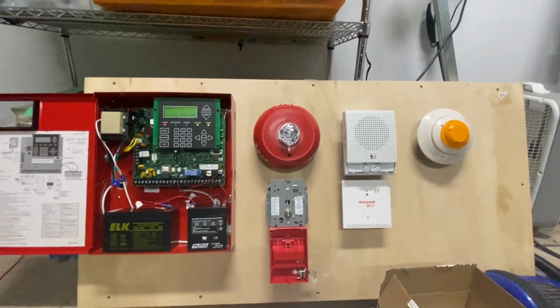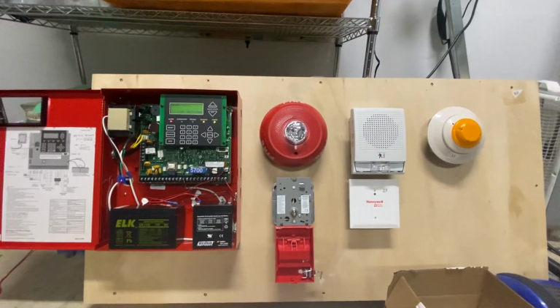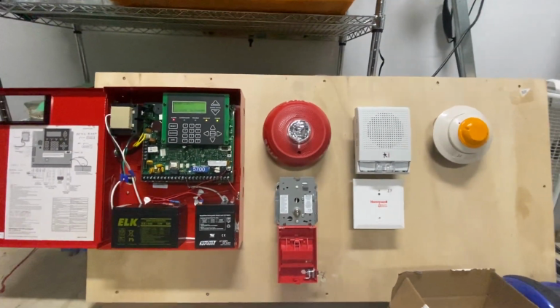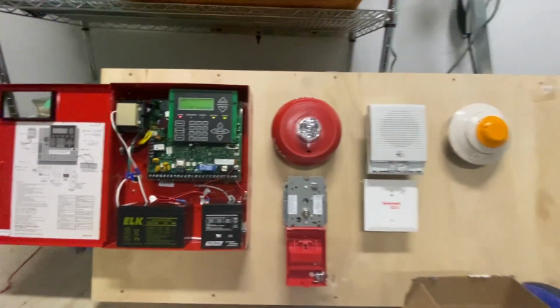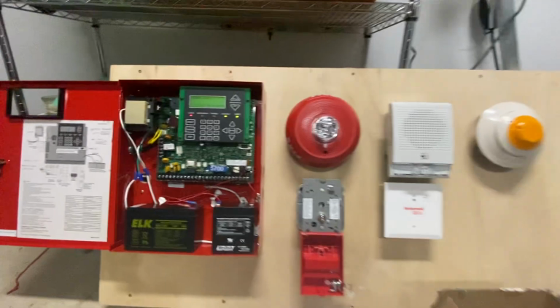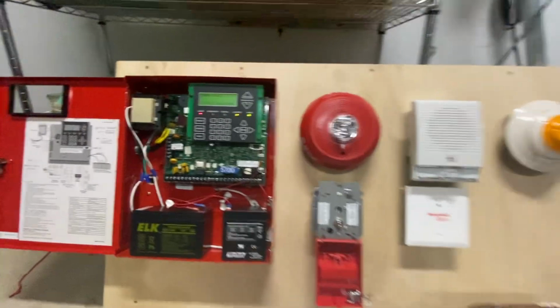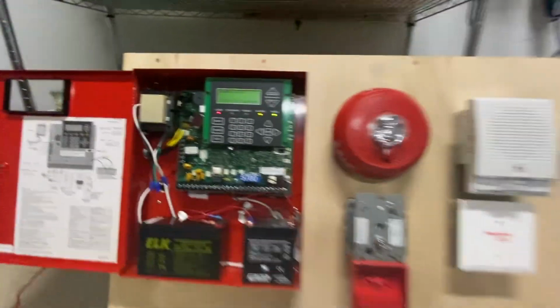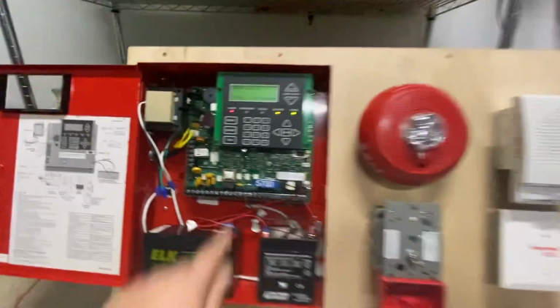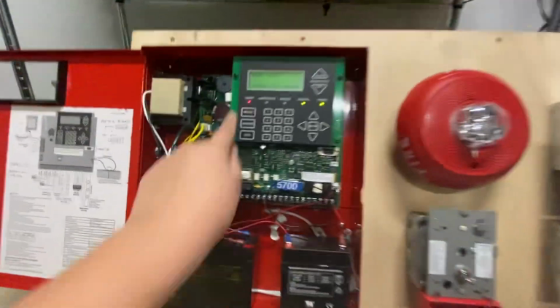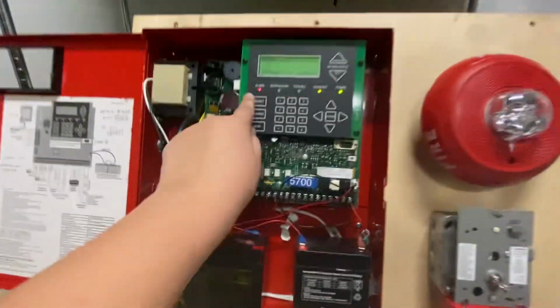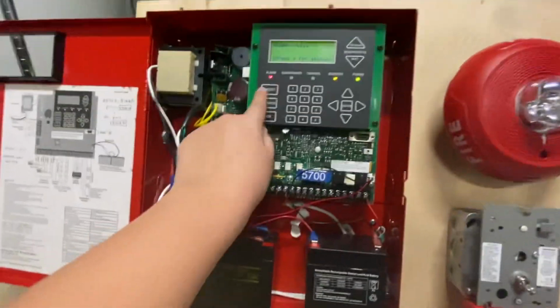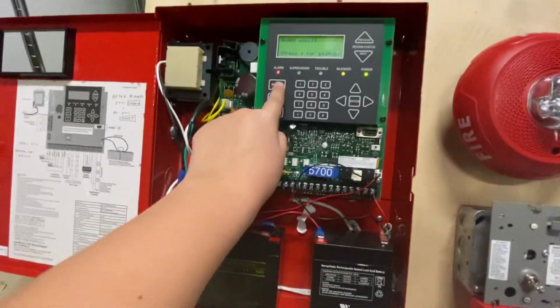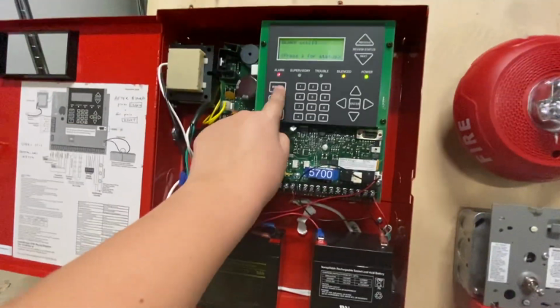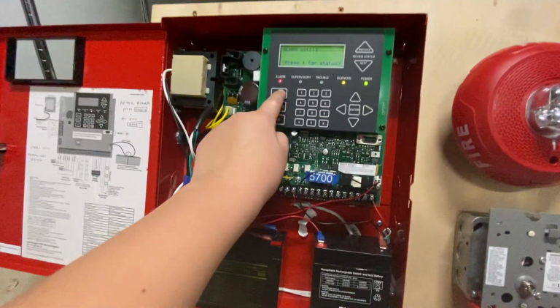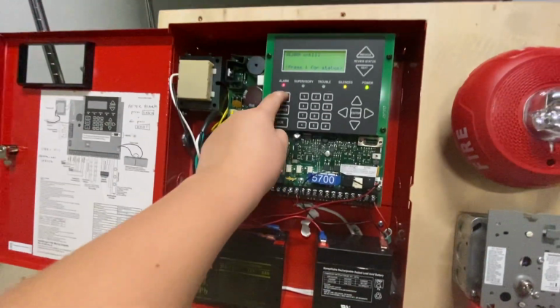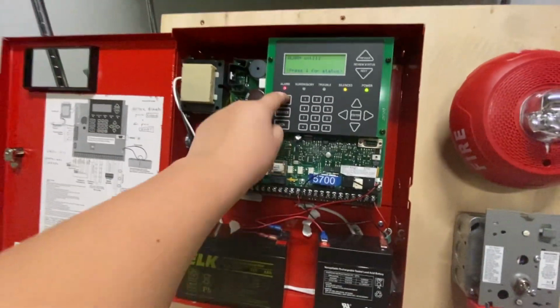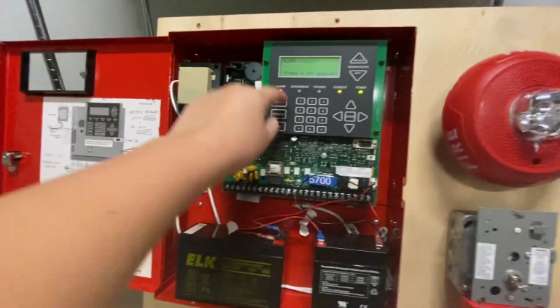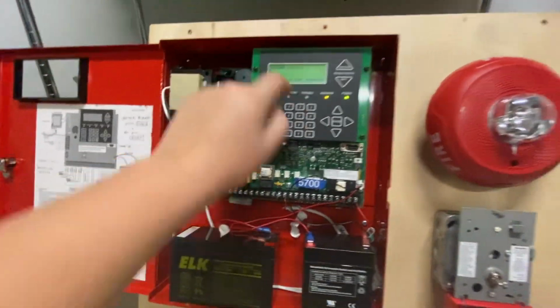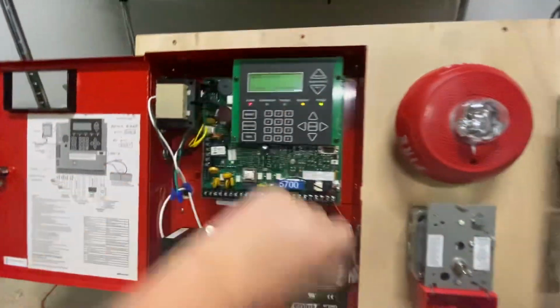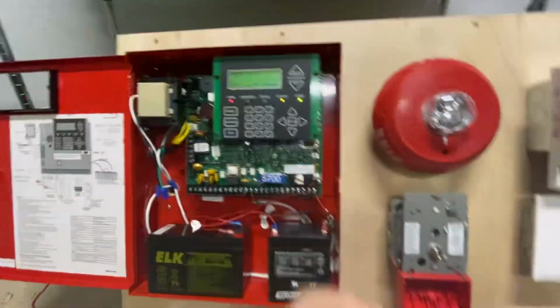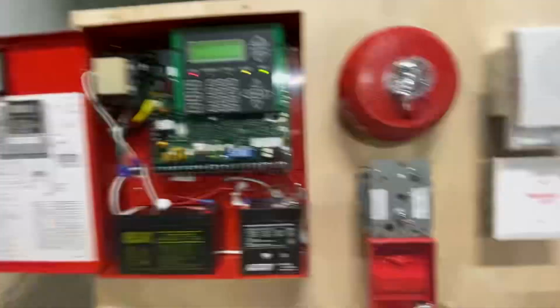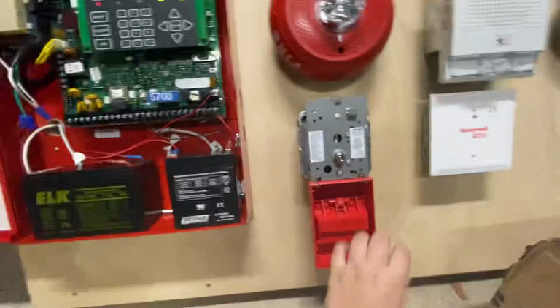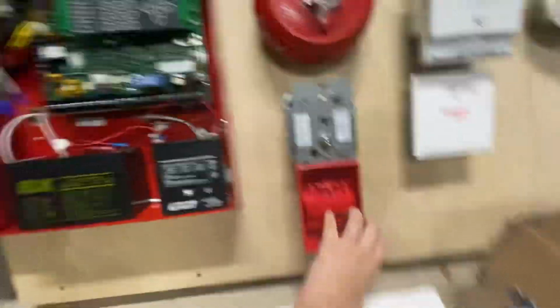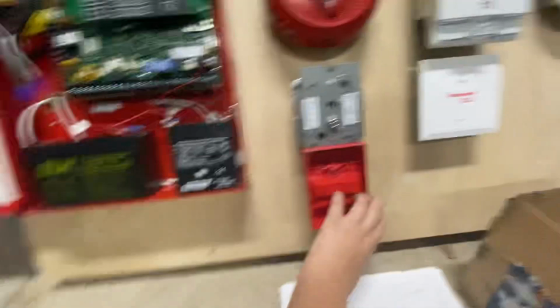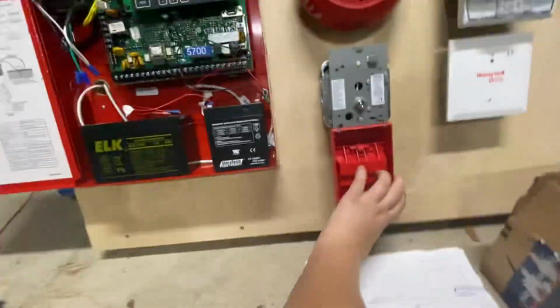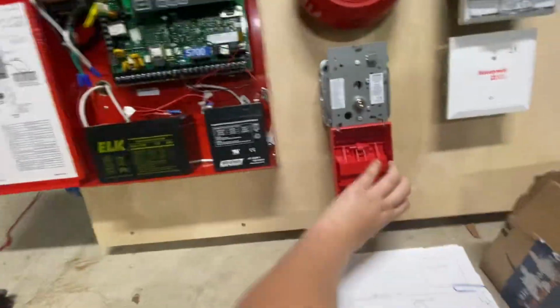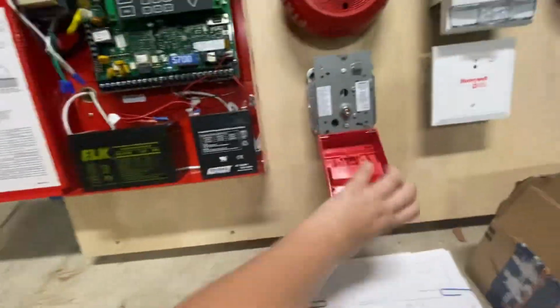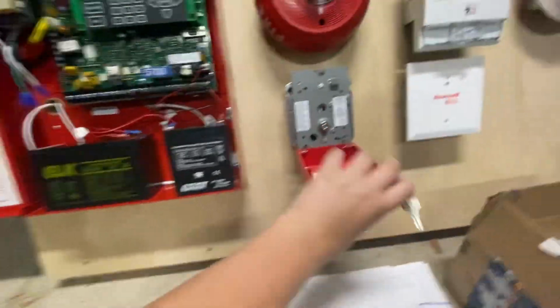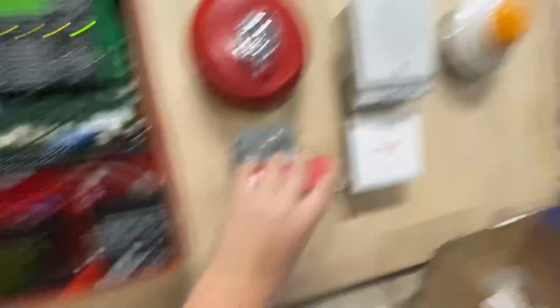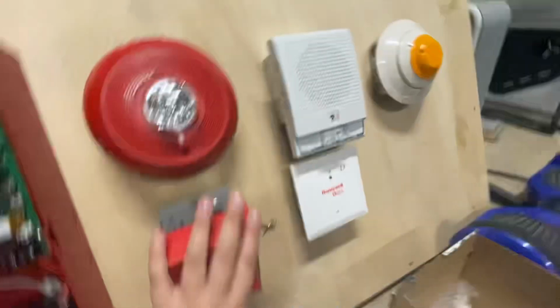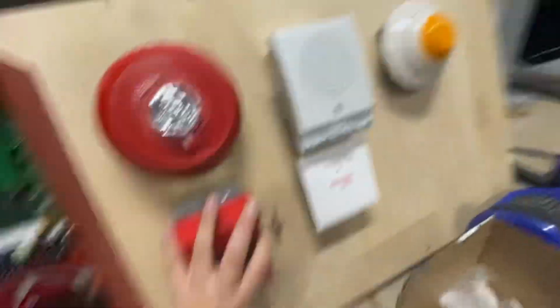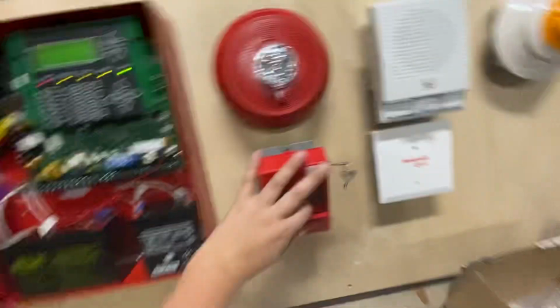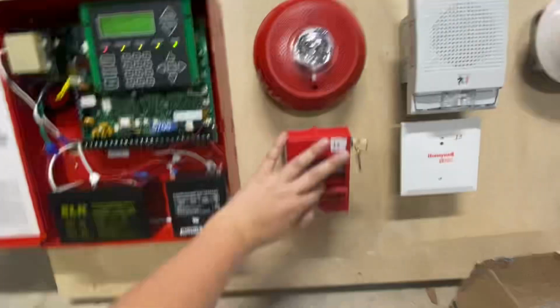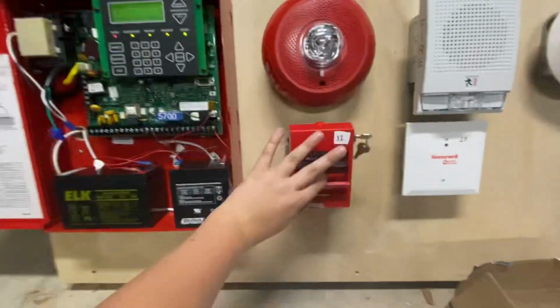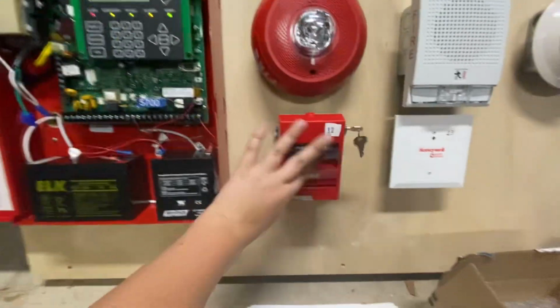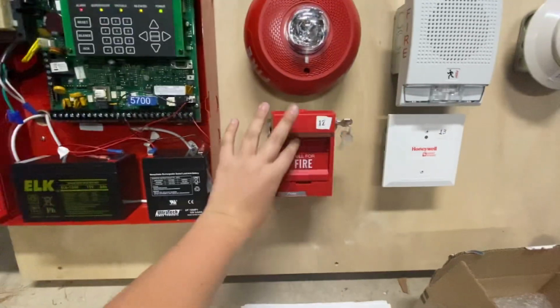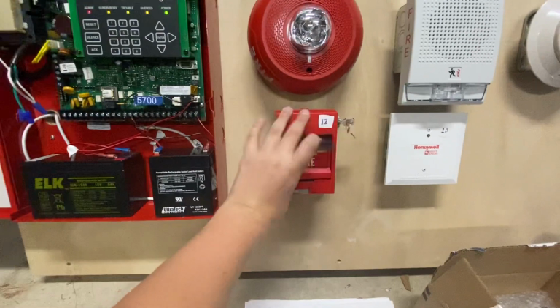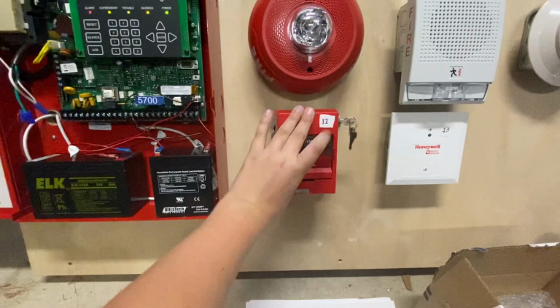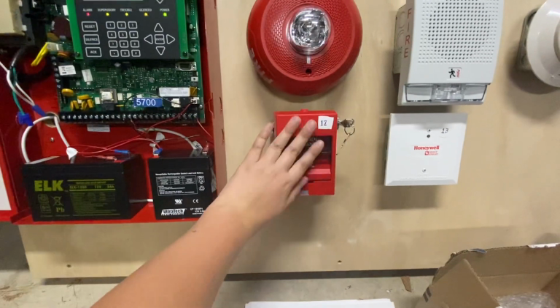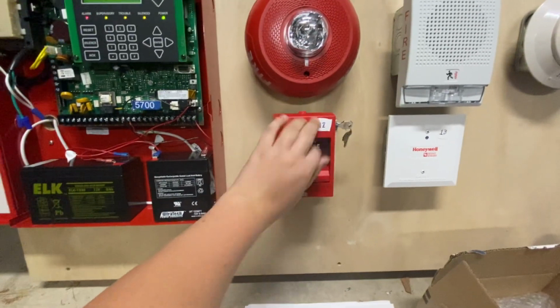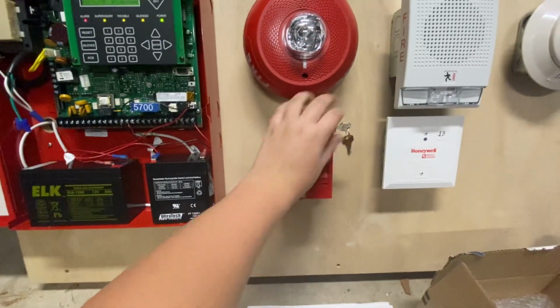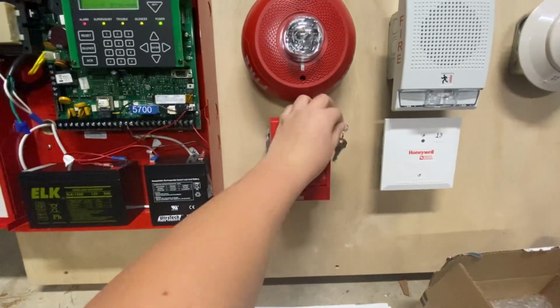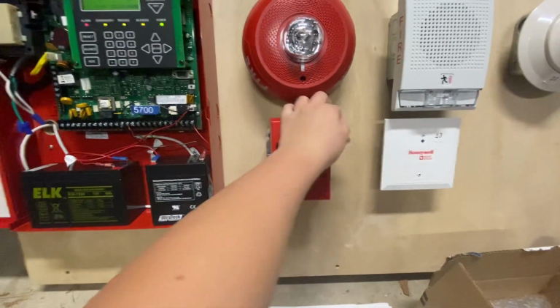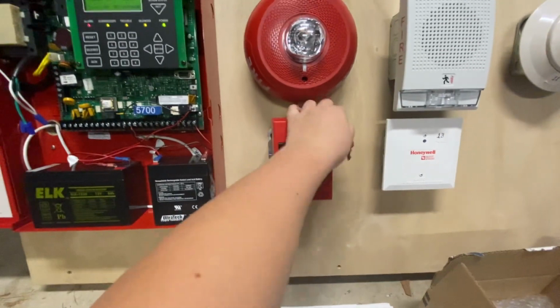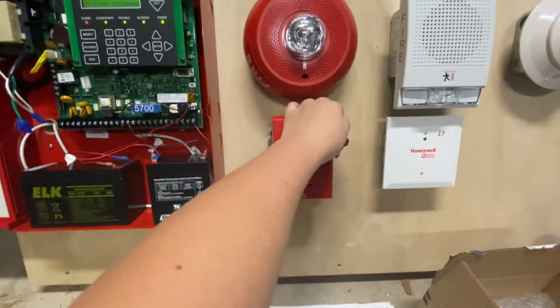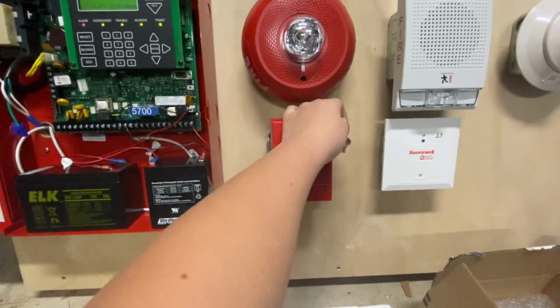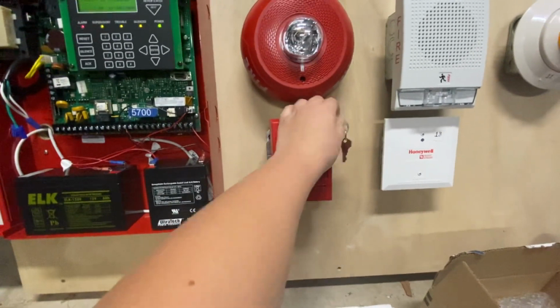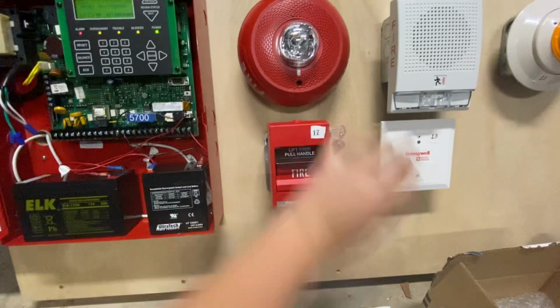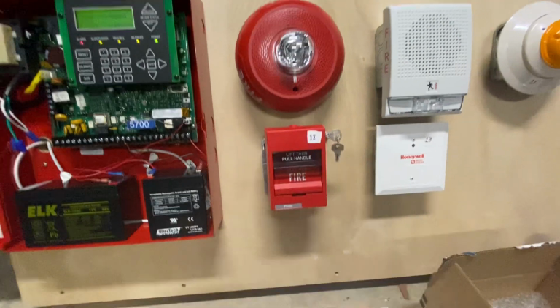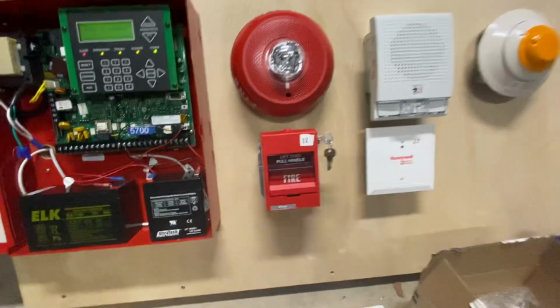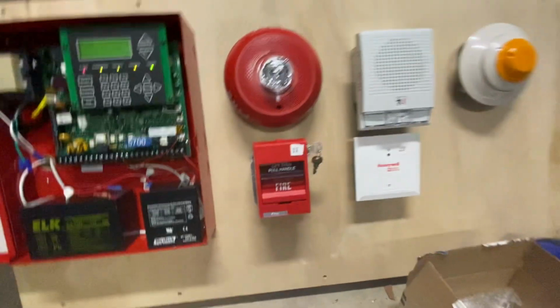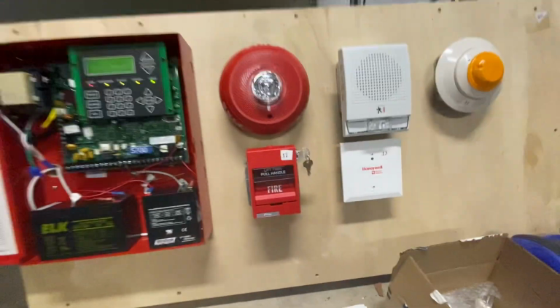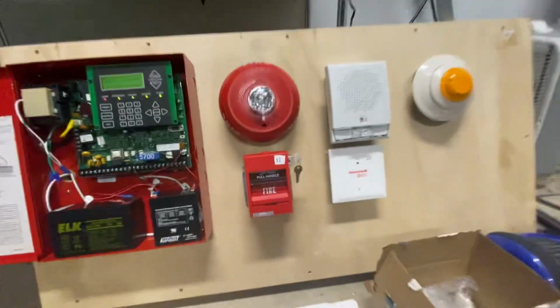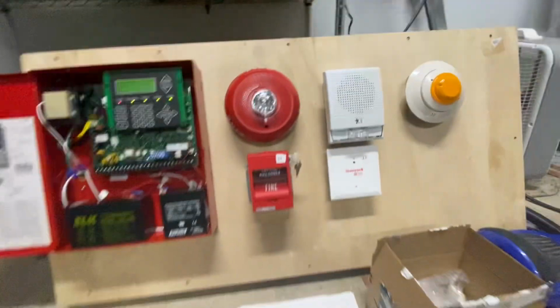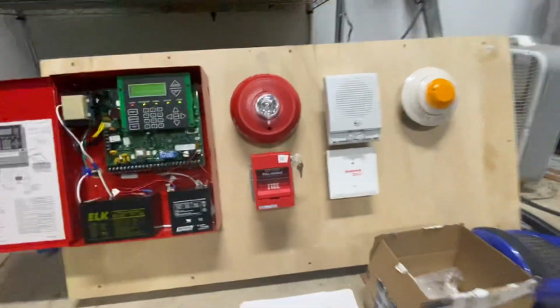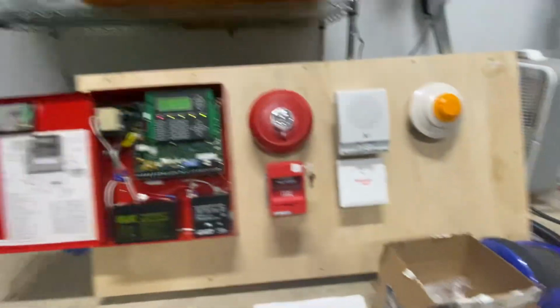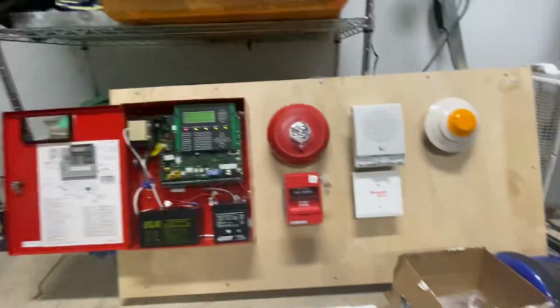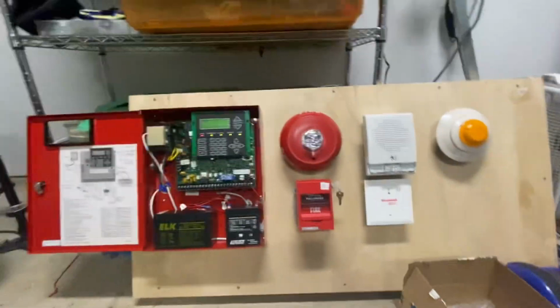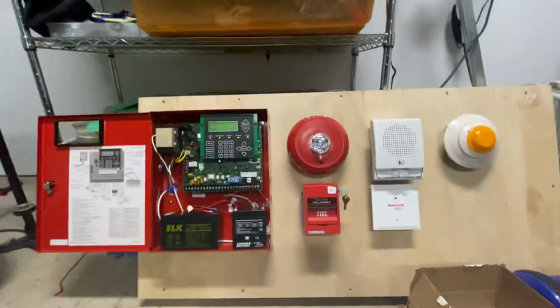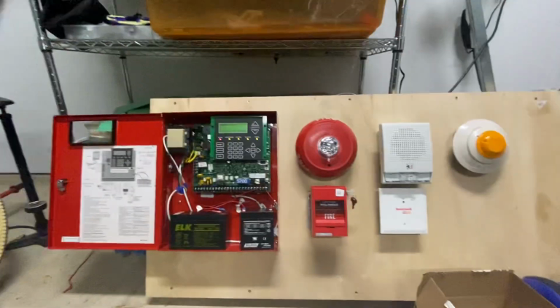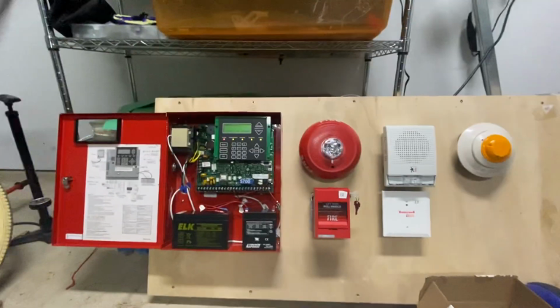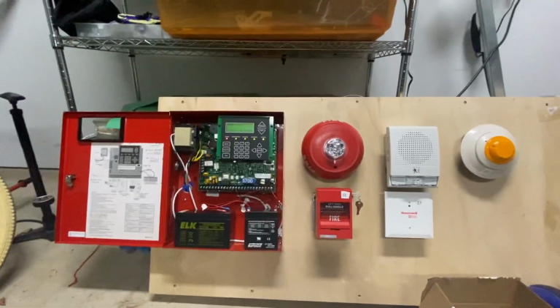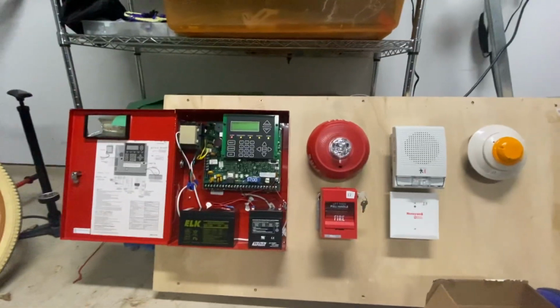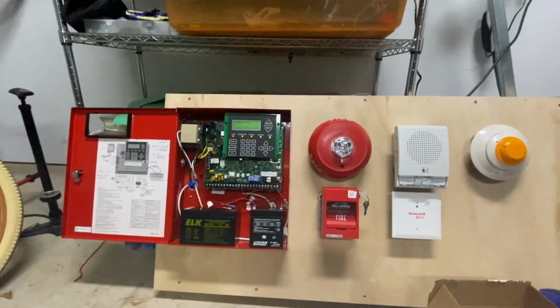There you go. Reset. Make sure to reset.